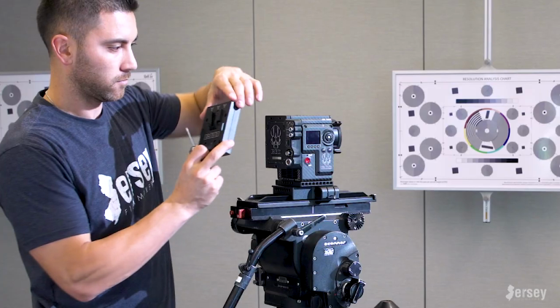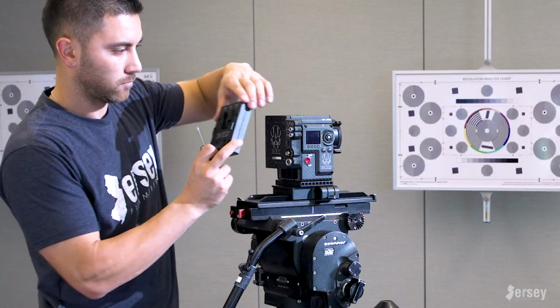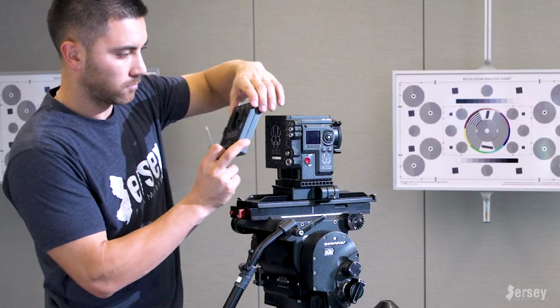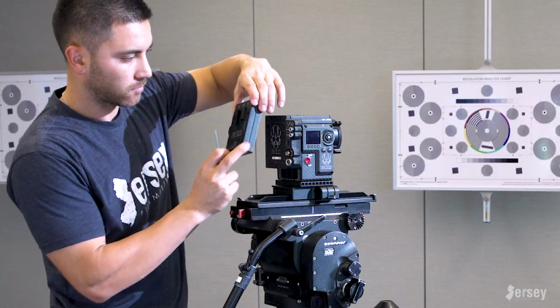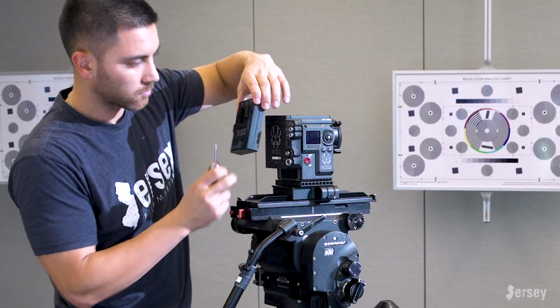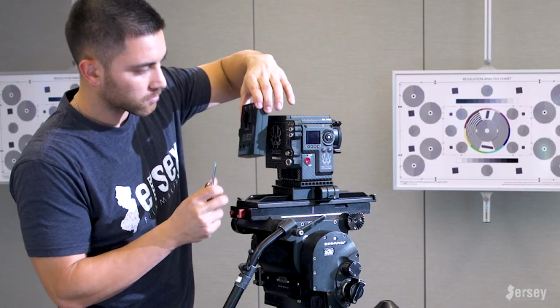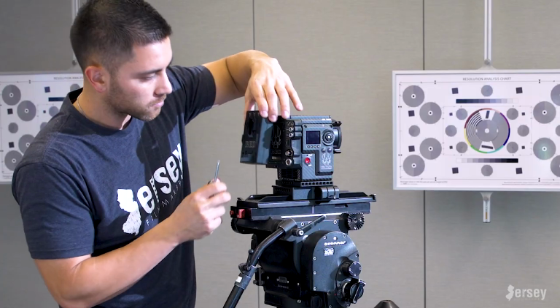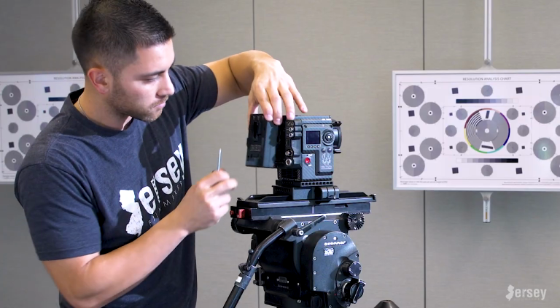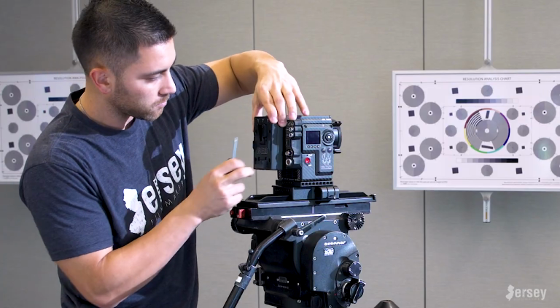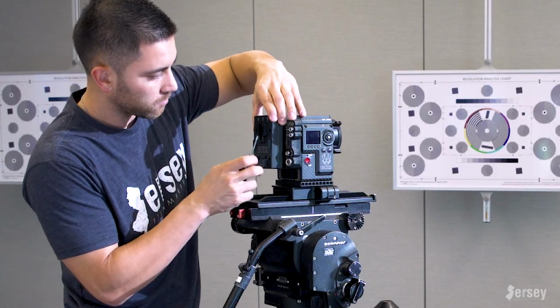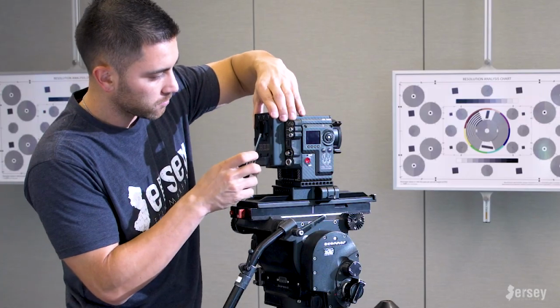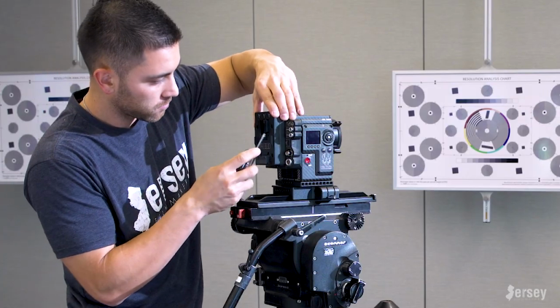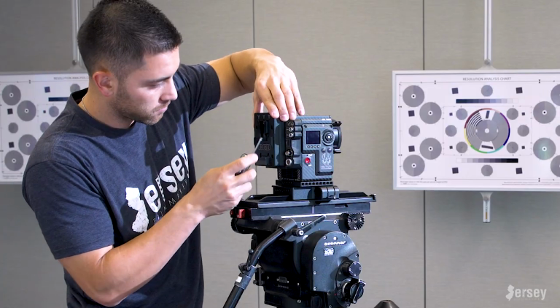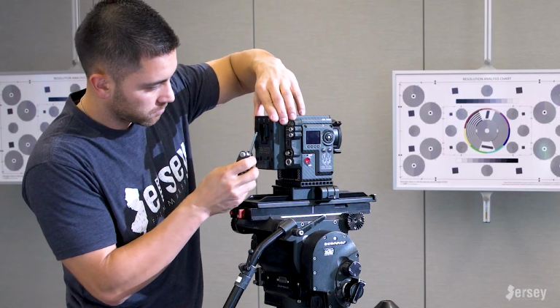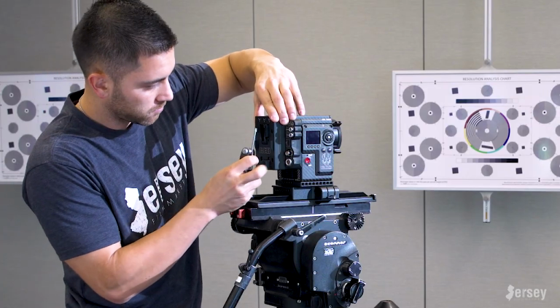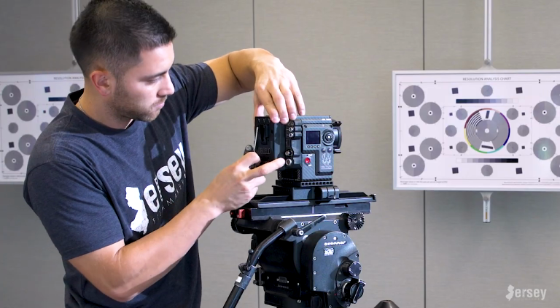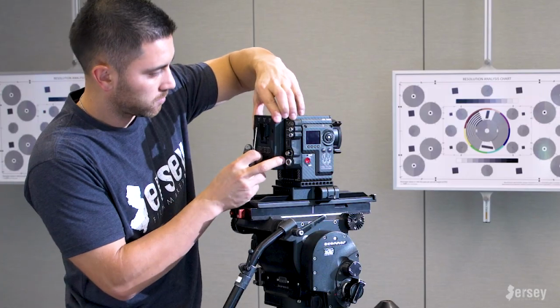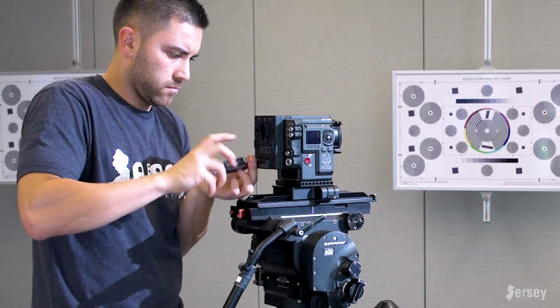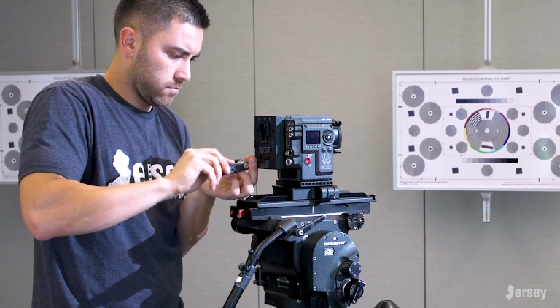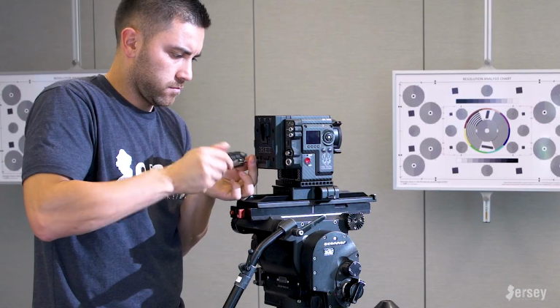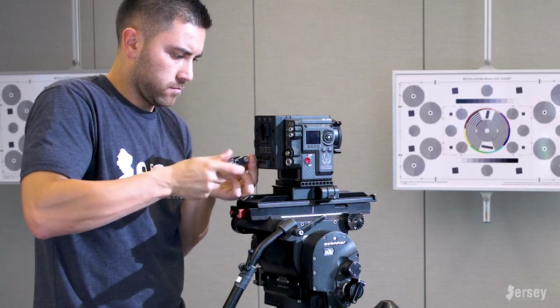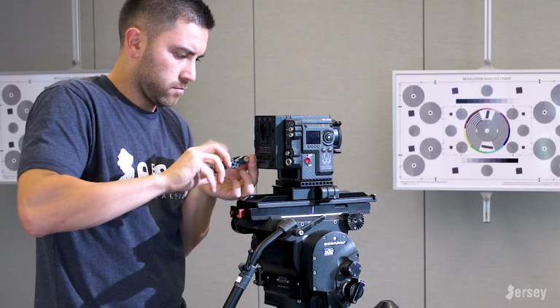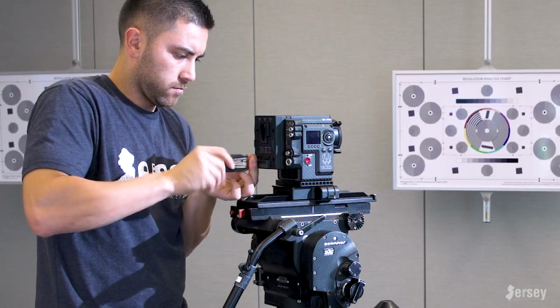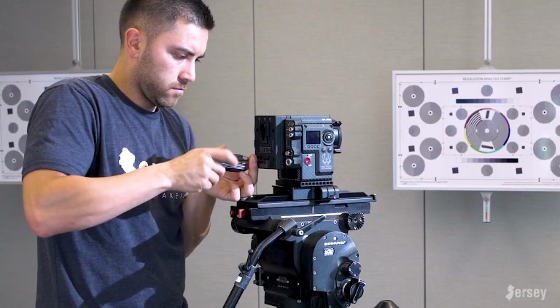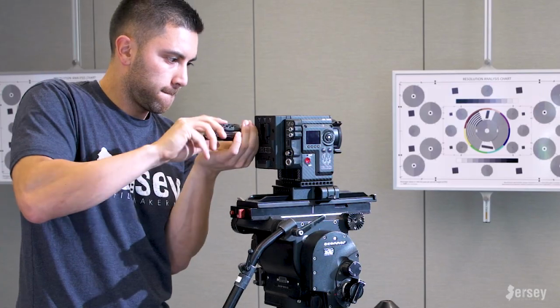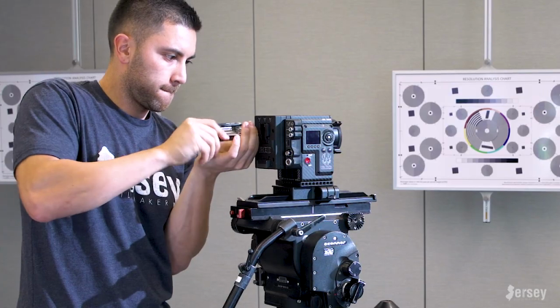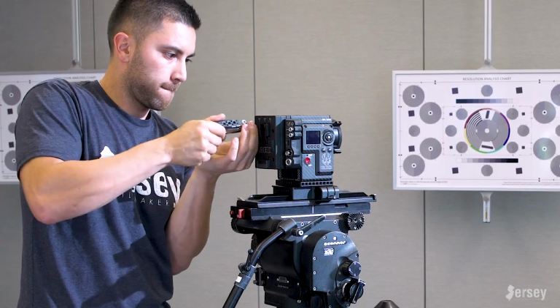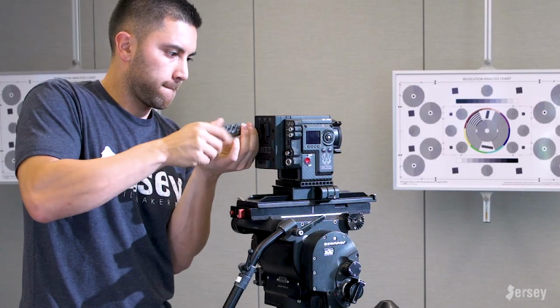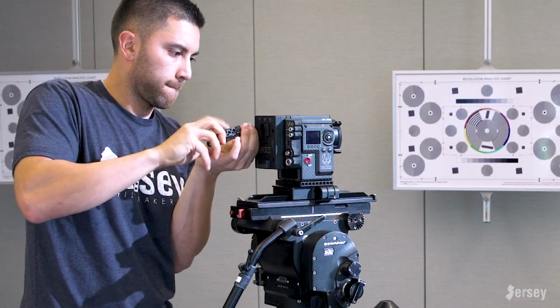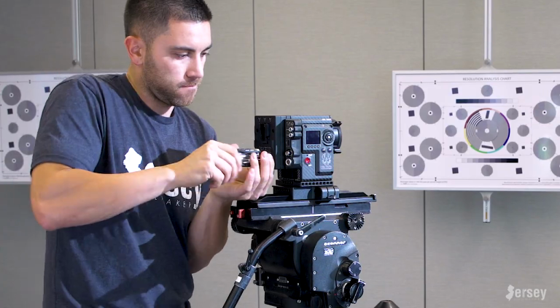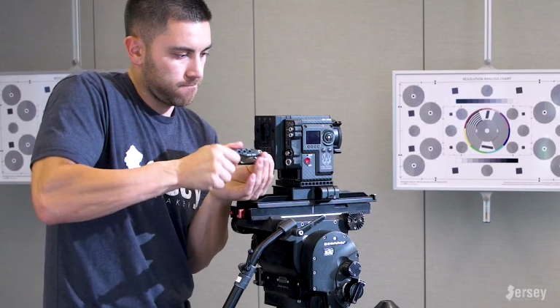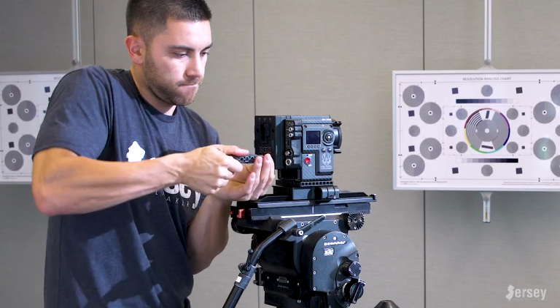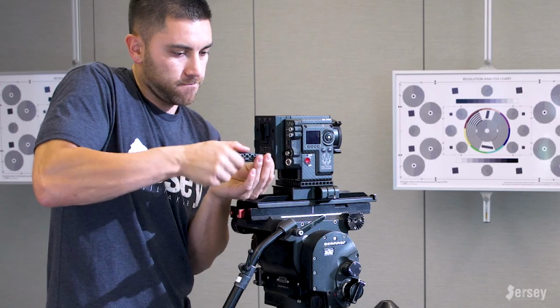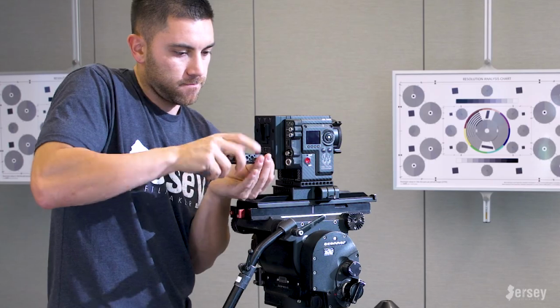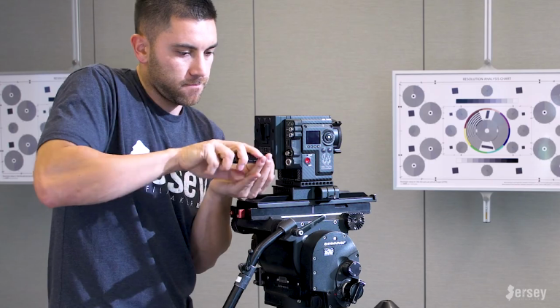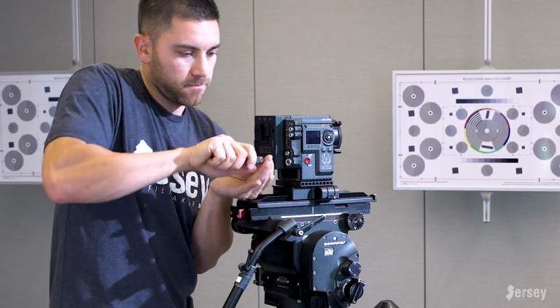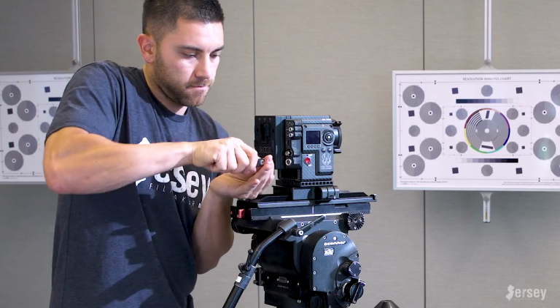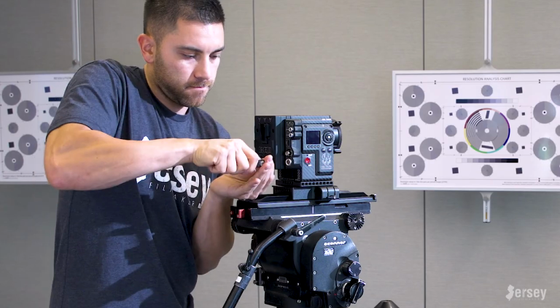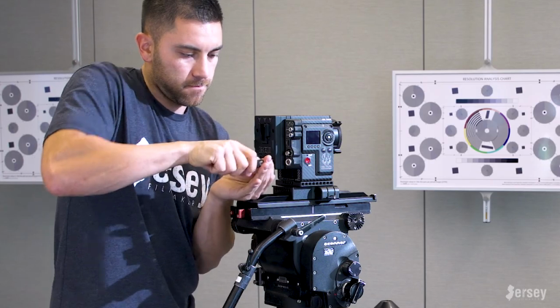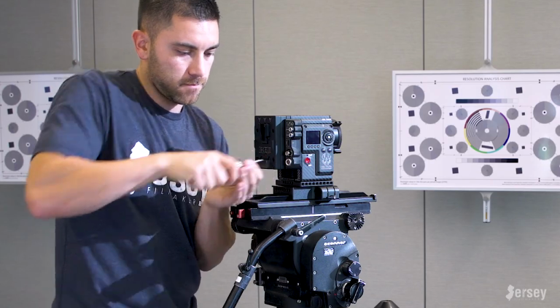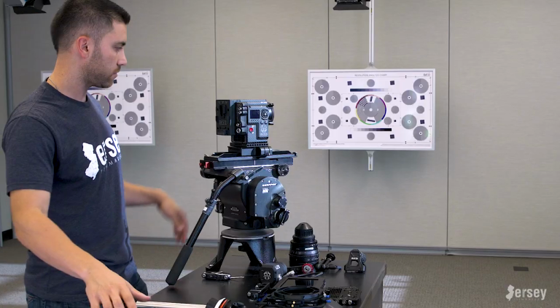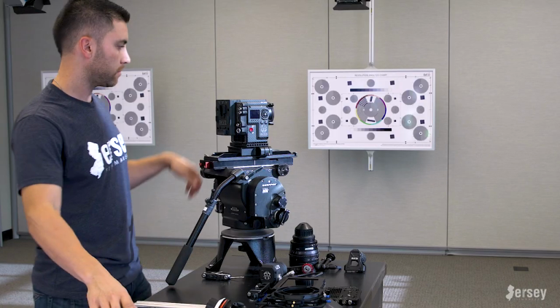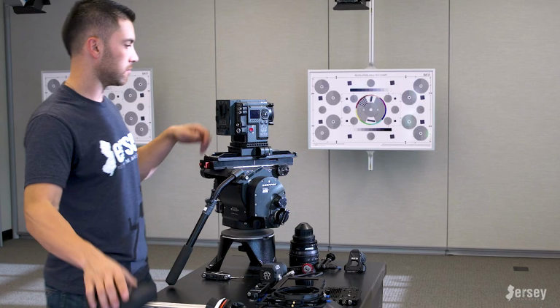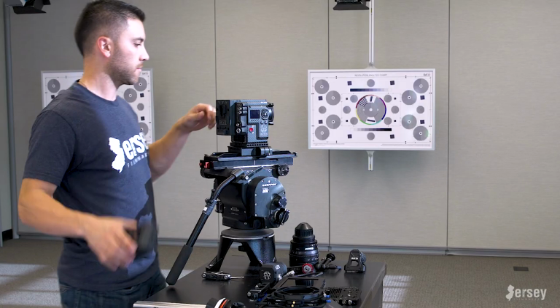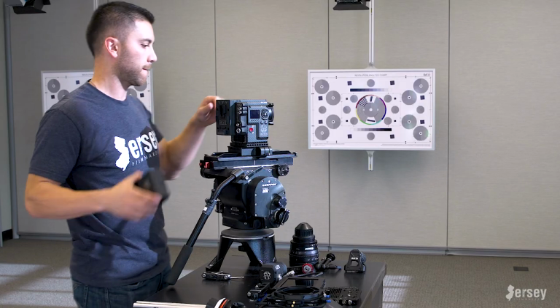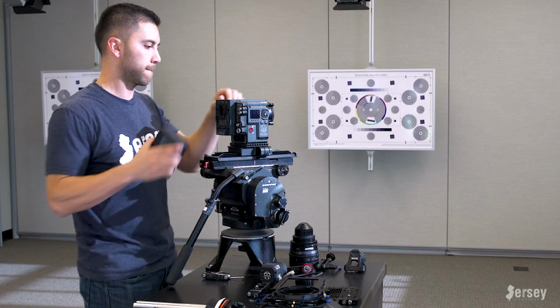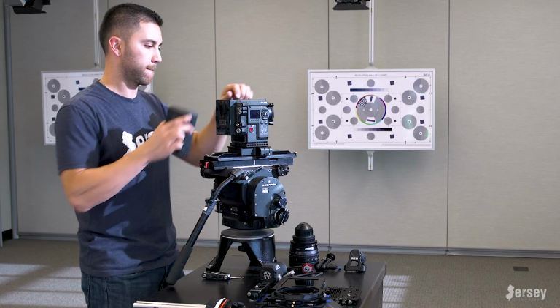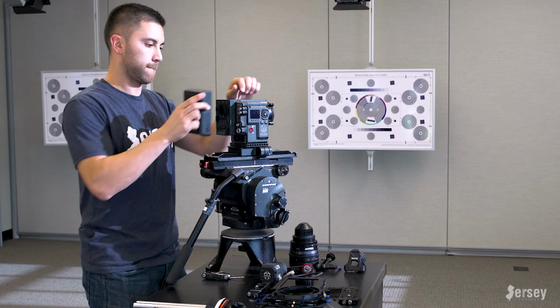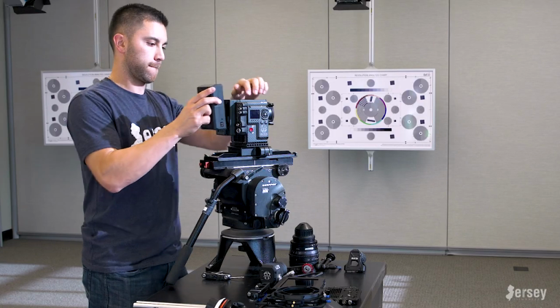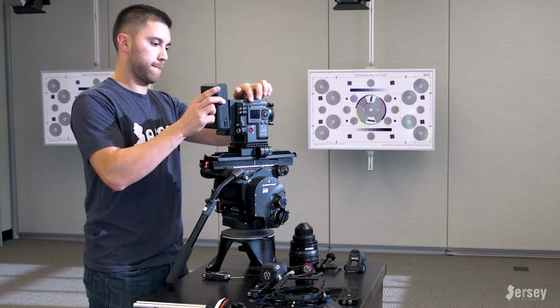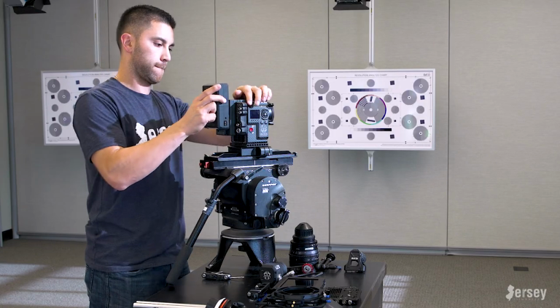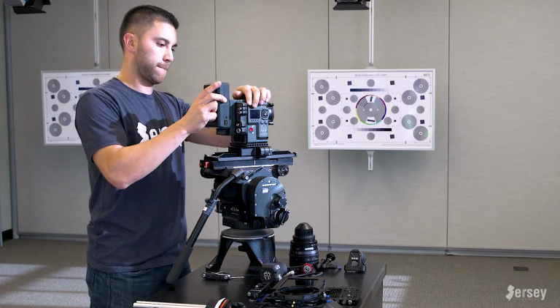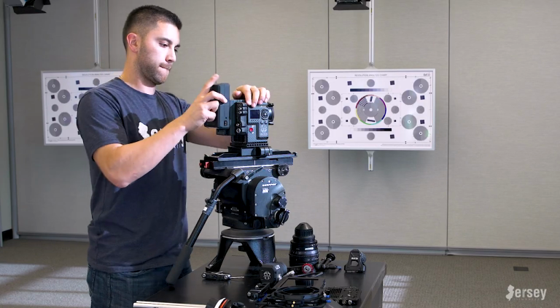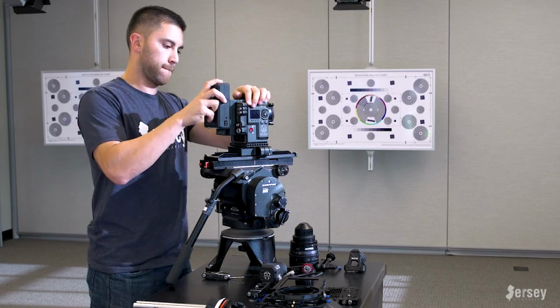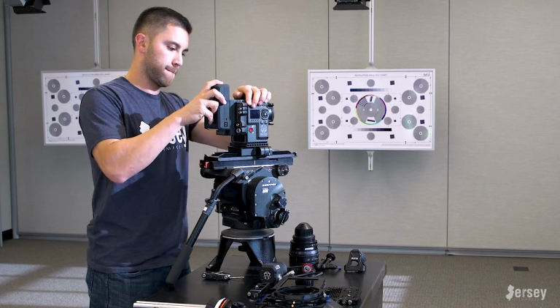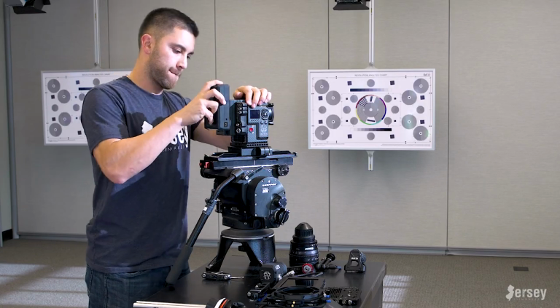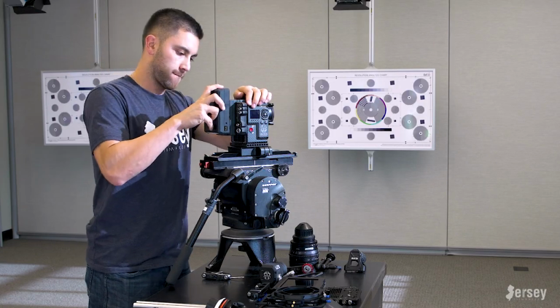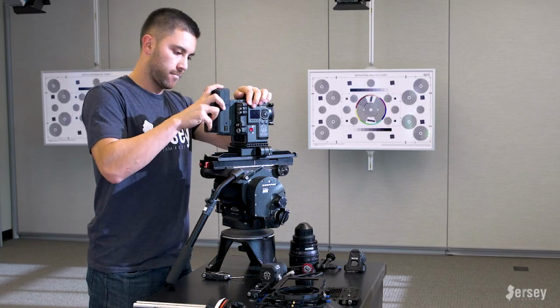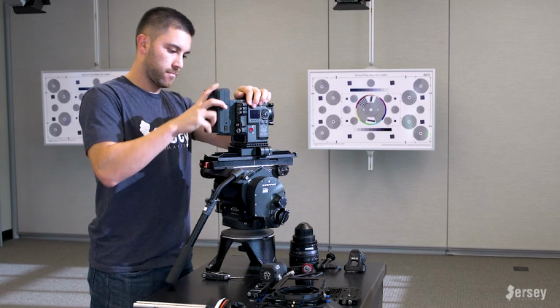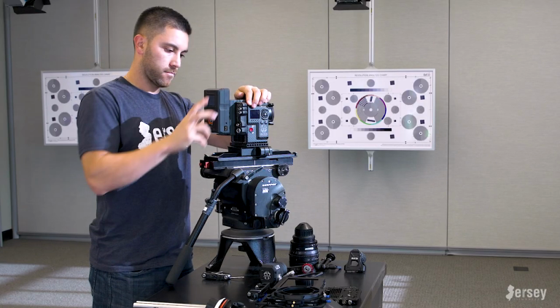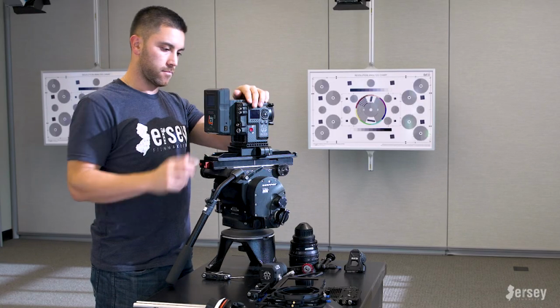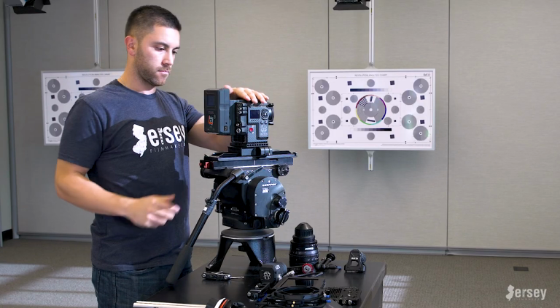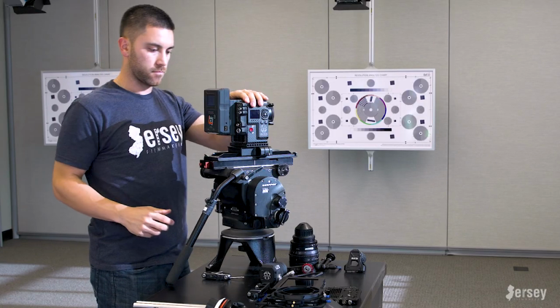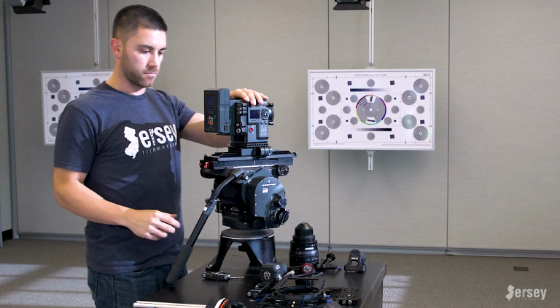On the backside, the base expander is already connected, so I'm now going to attach the V-lock battery mount. After that's done, just slide on the battery and your power is ready to go.